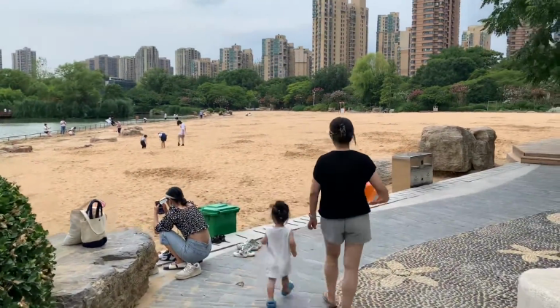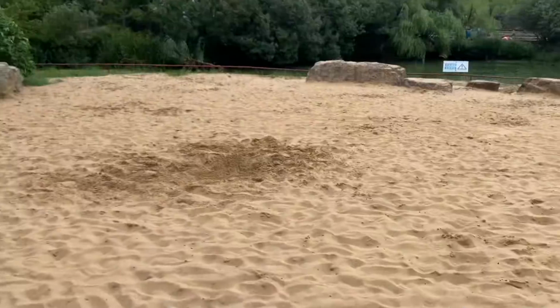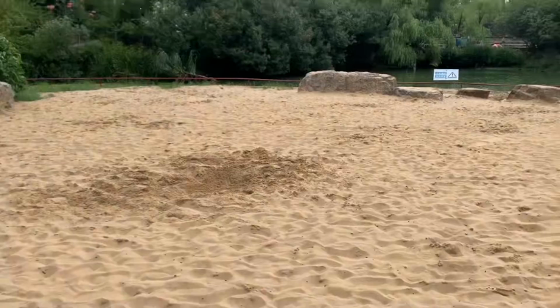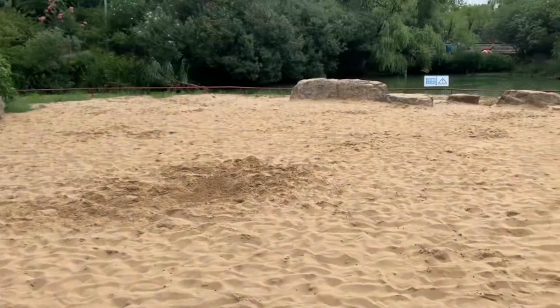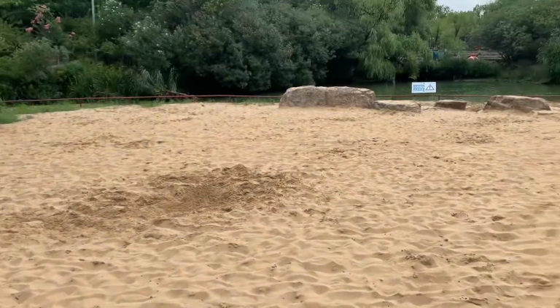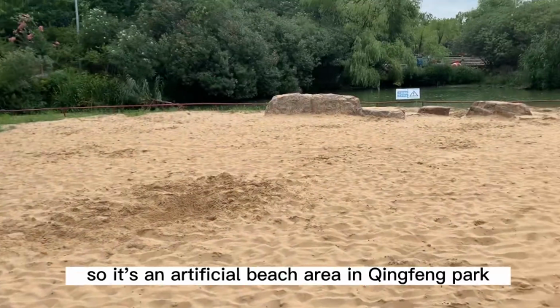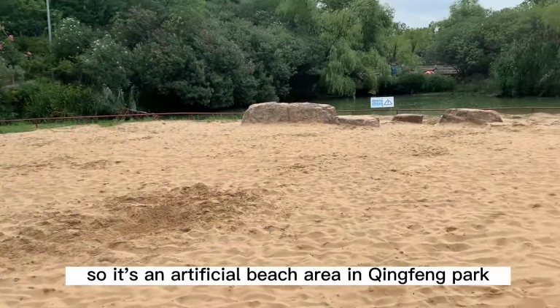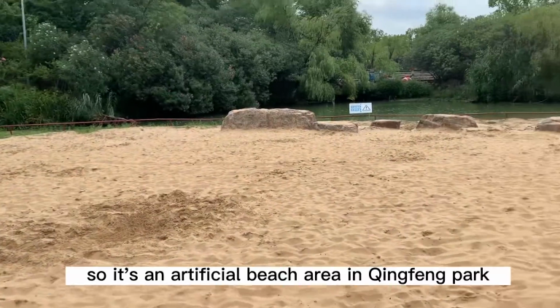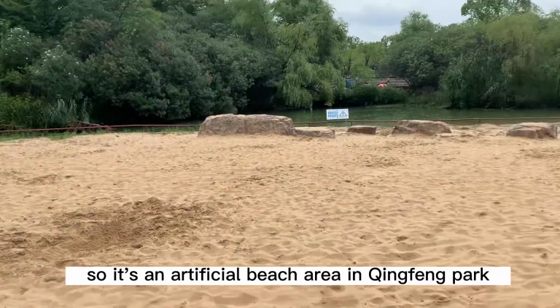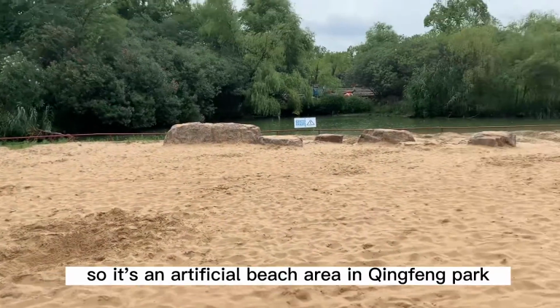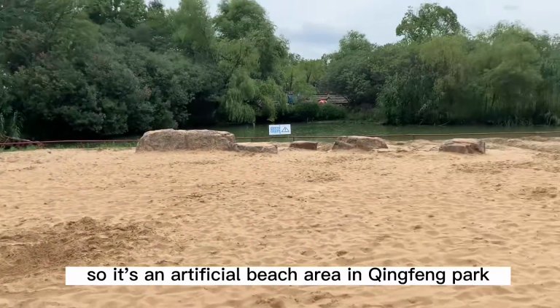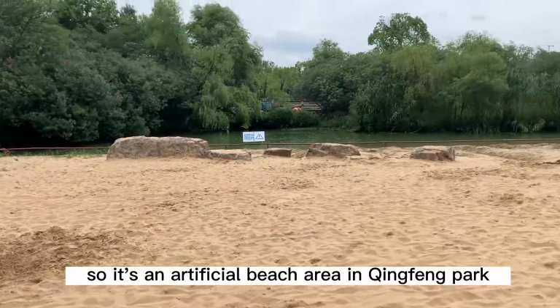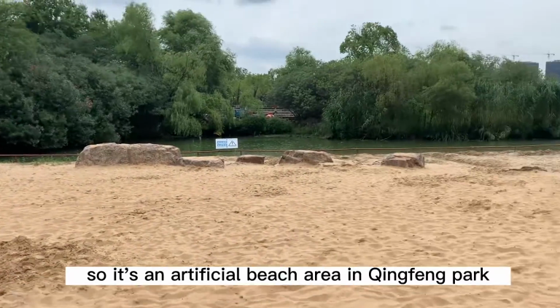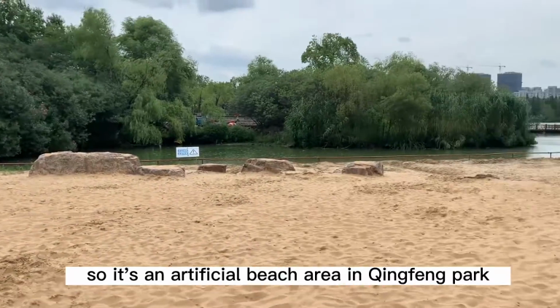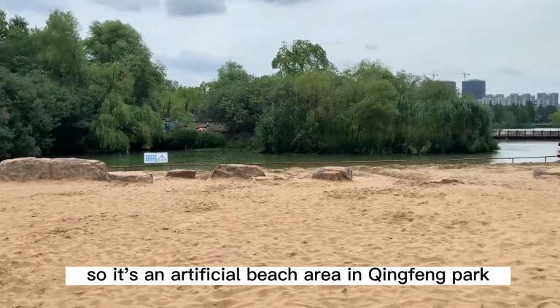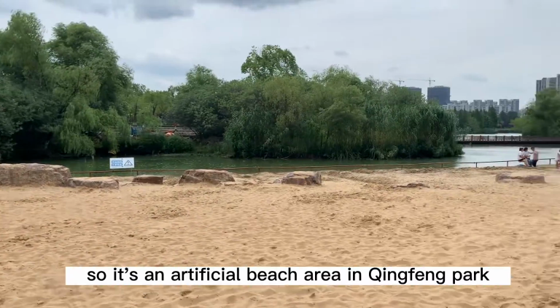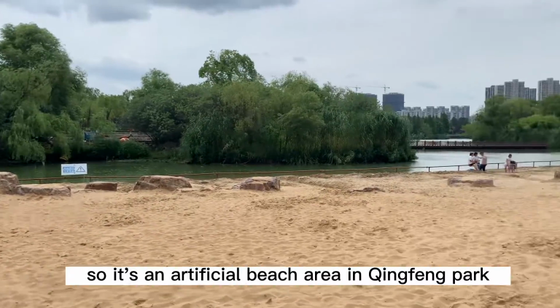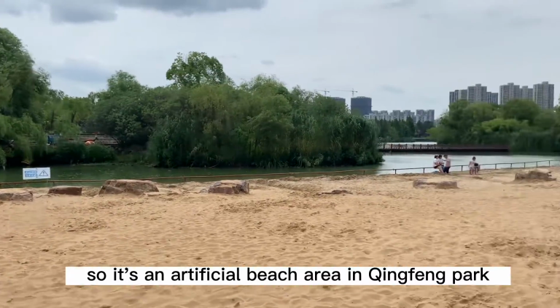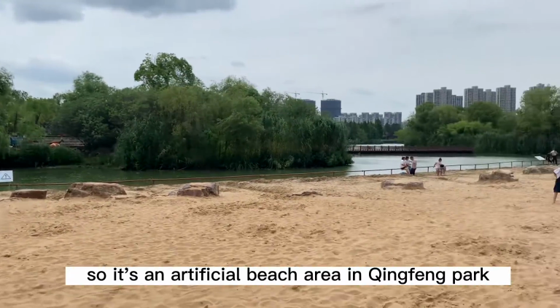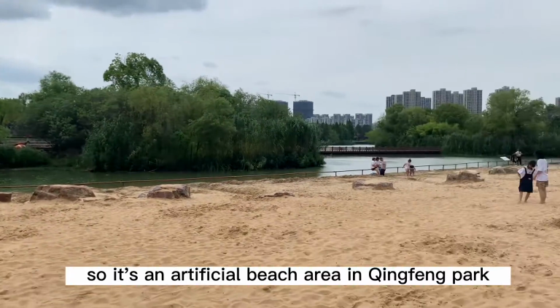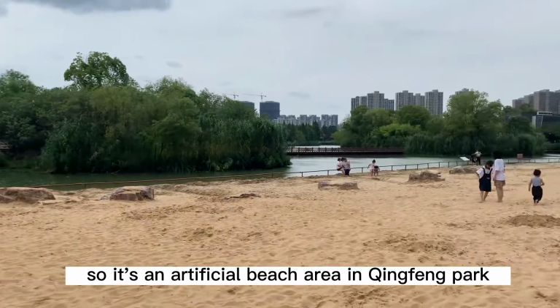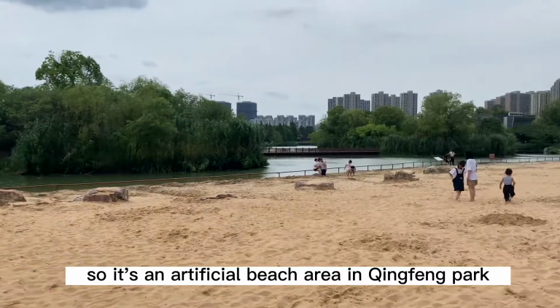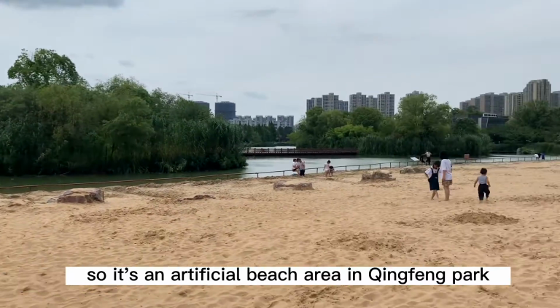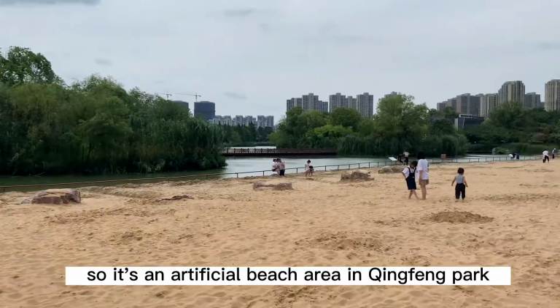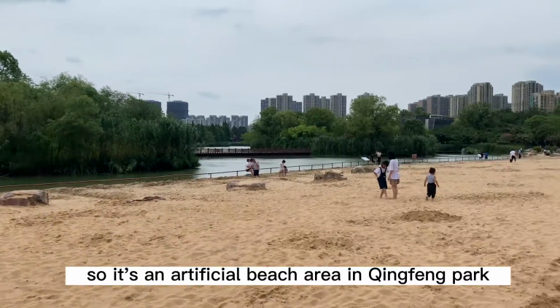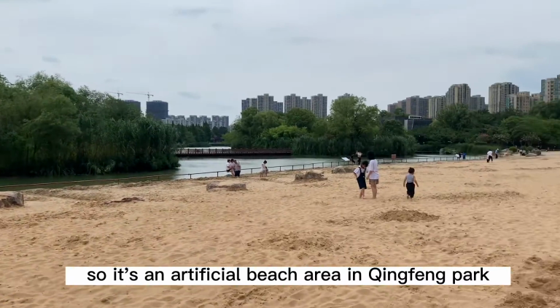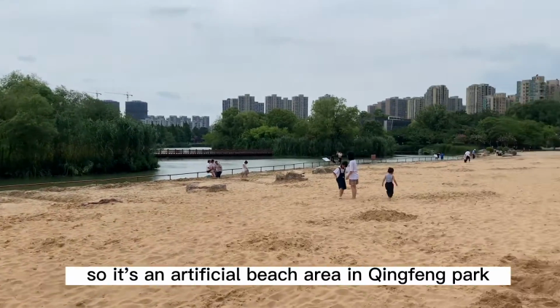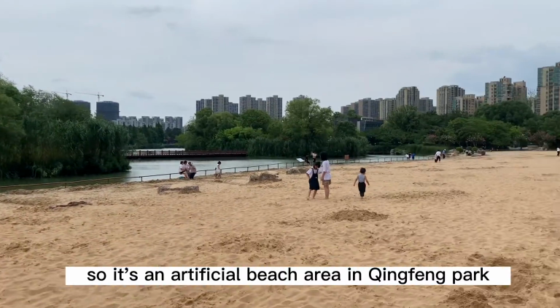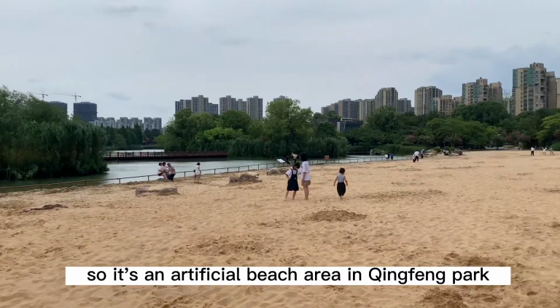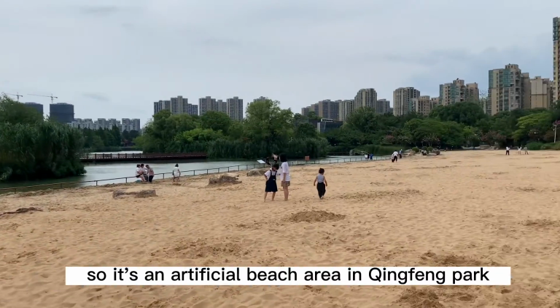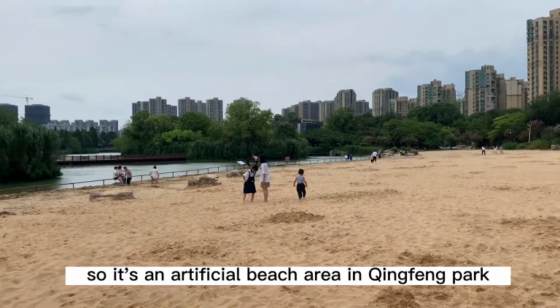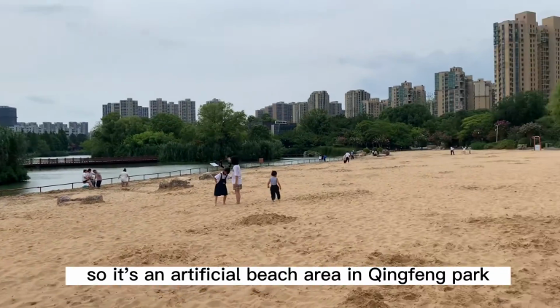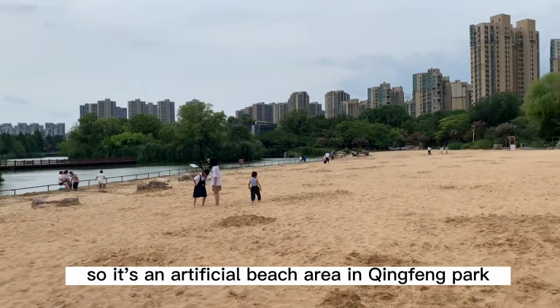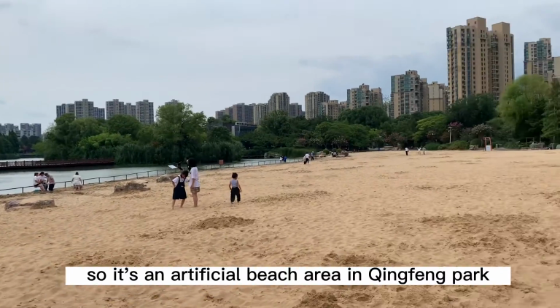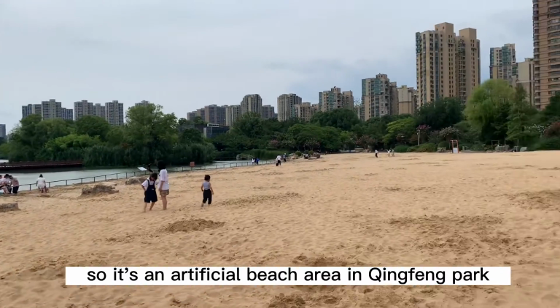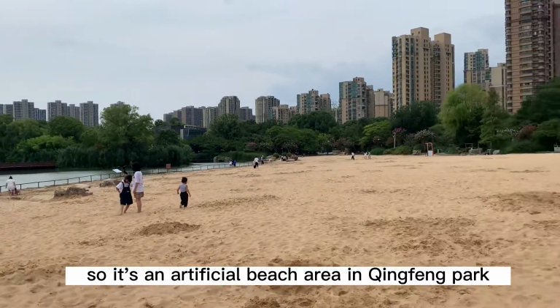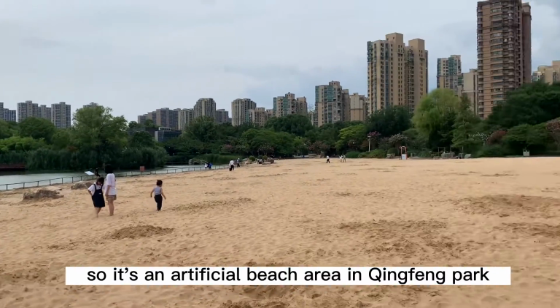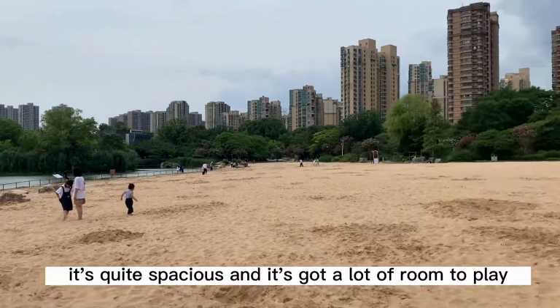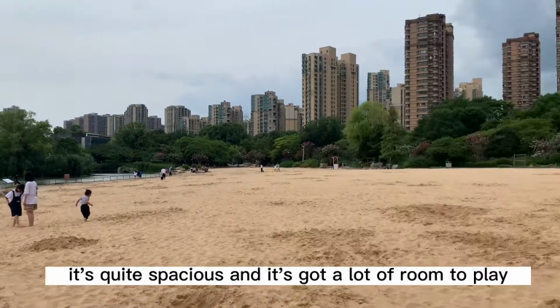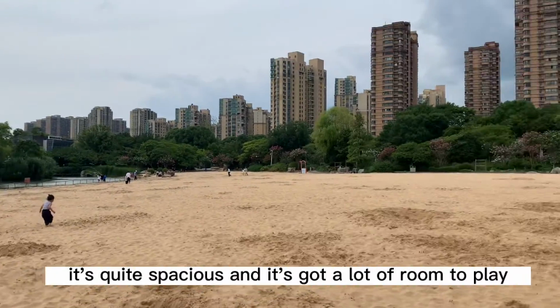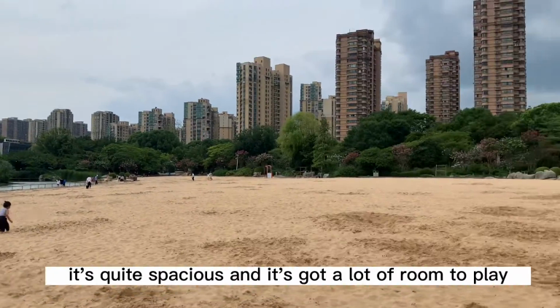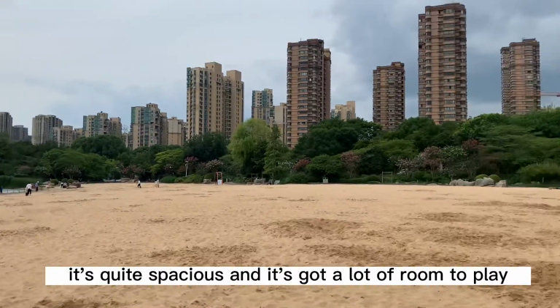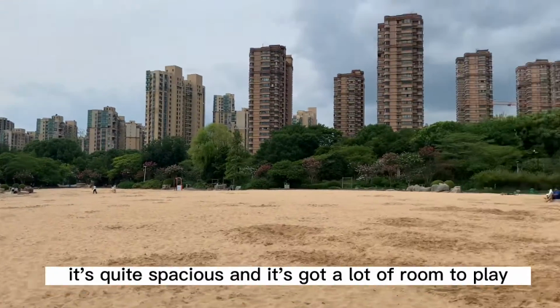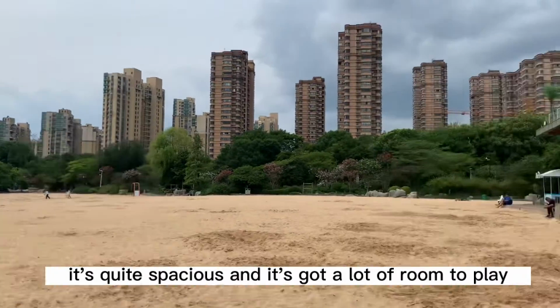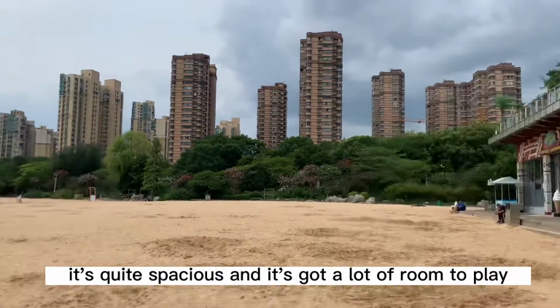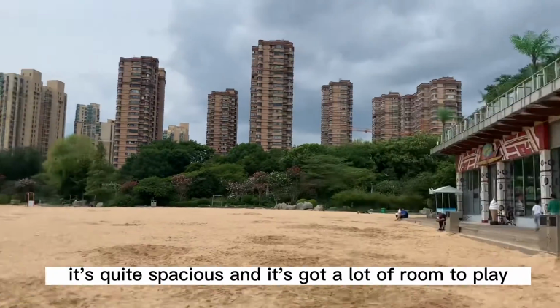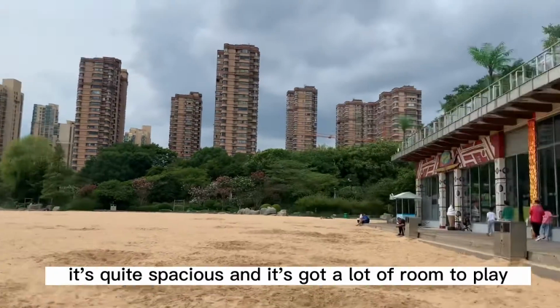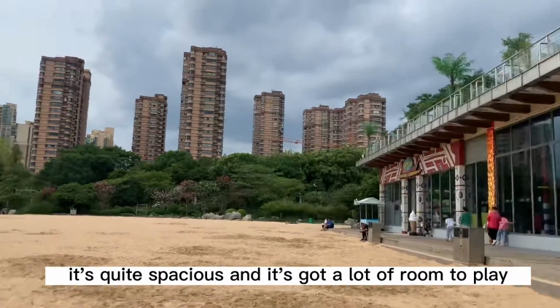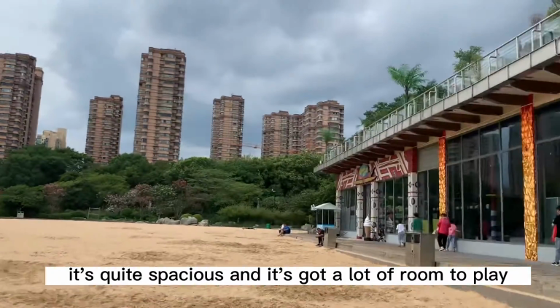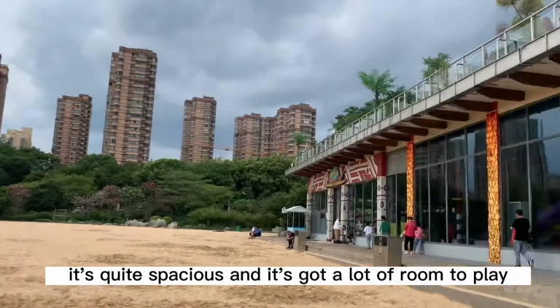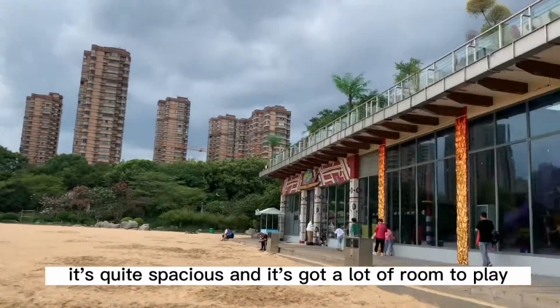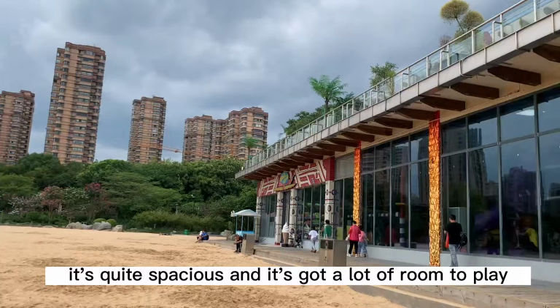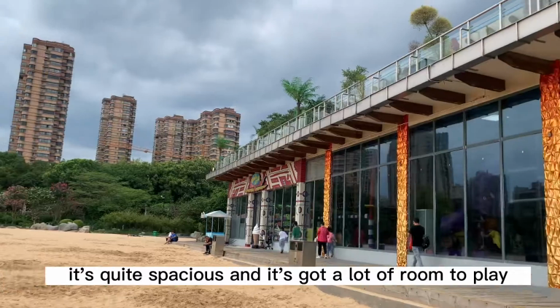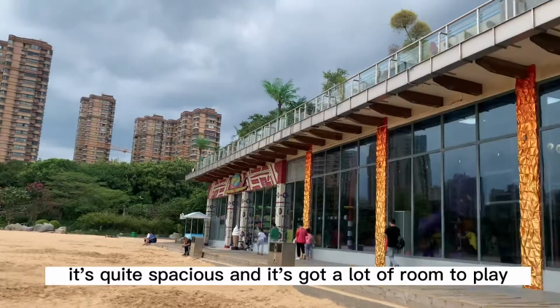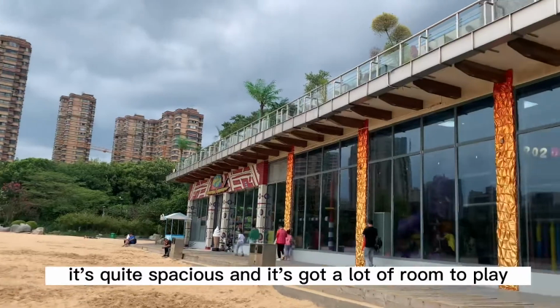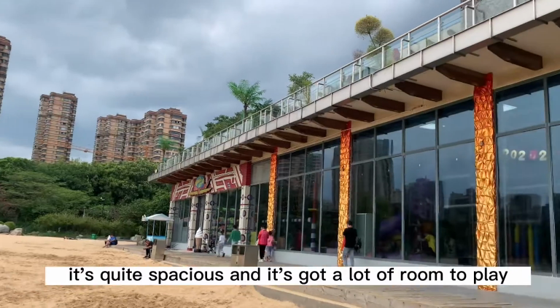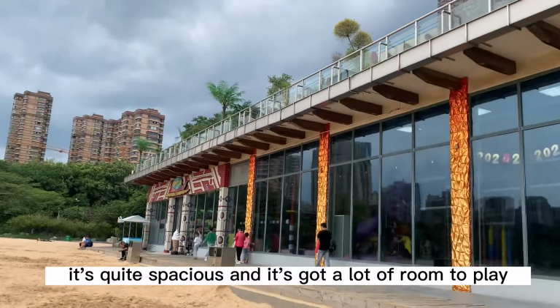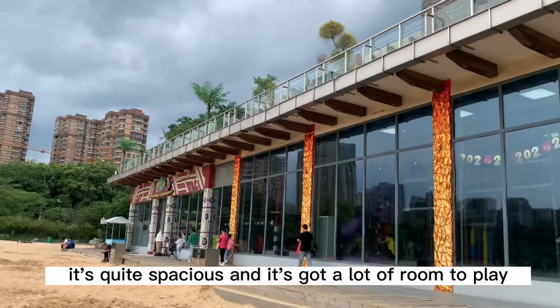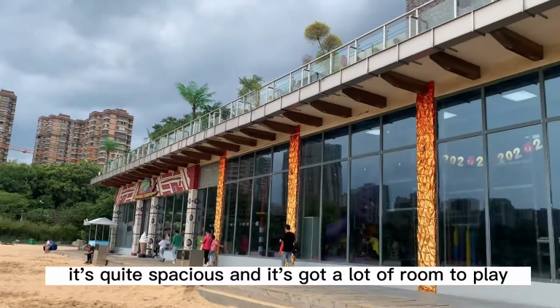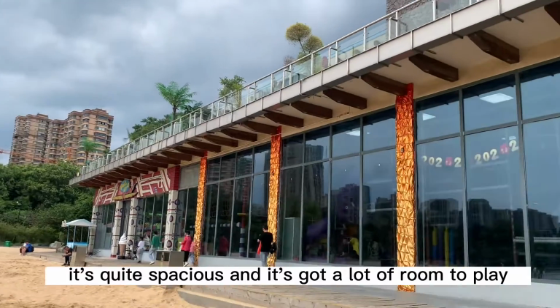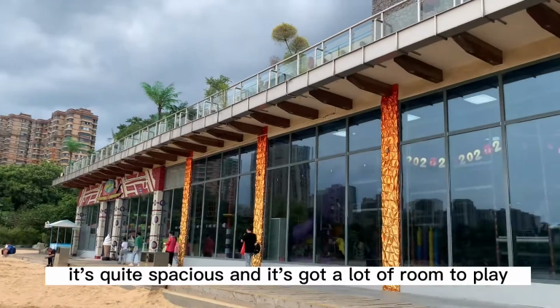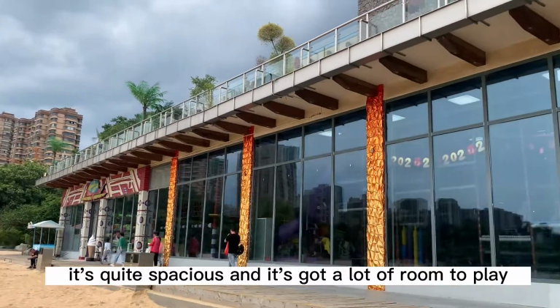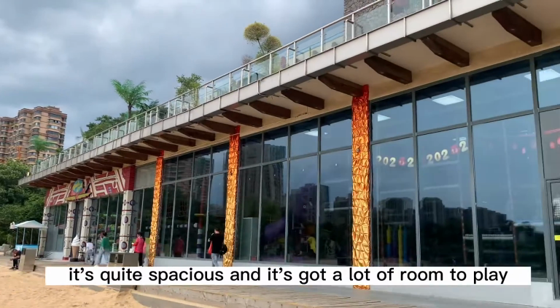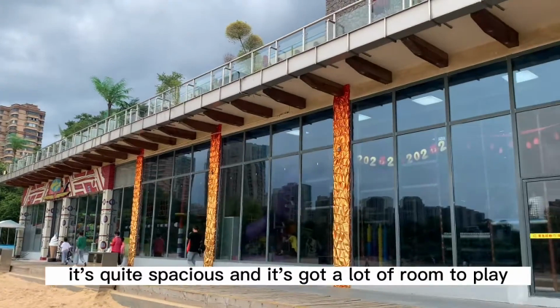So it's an artificial beach area in Qingfeng Park. It's quite spacious, and it's got a lot of room to play.